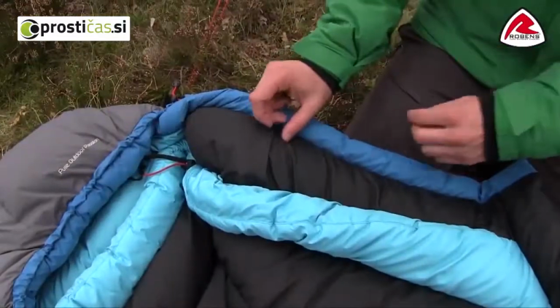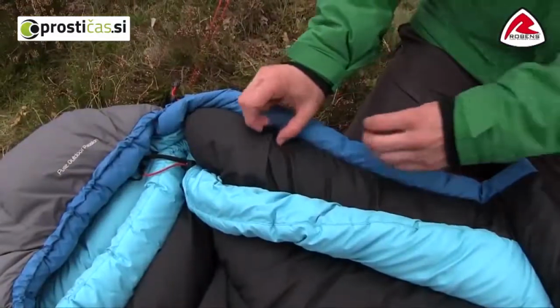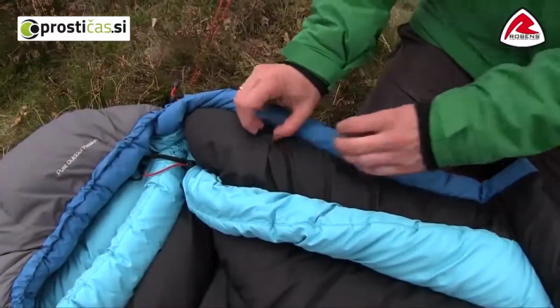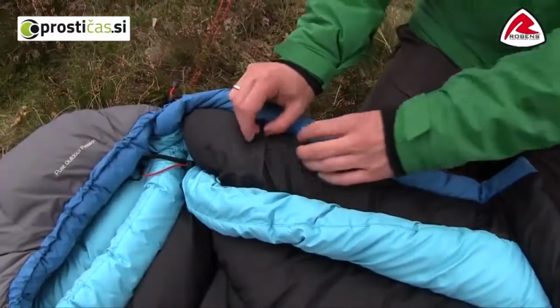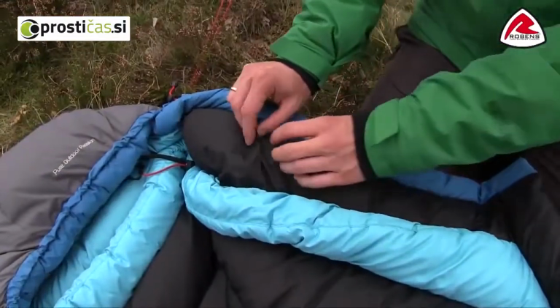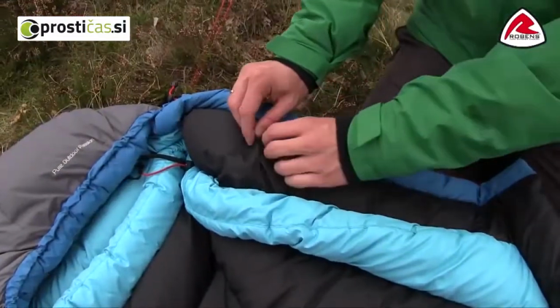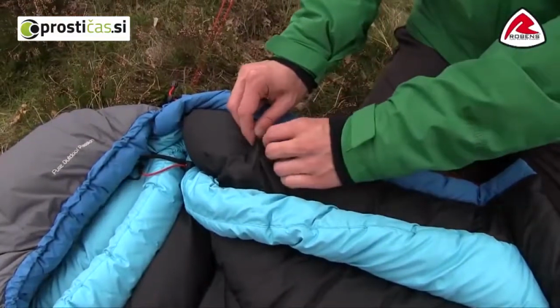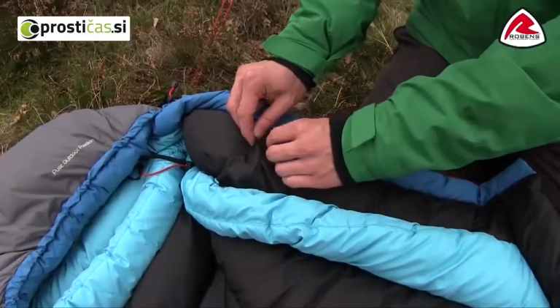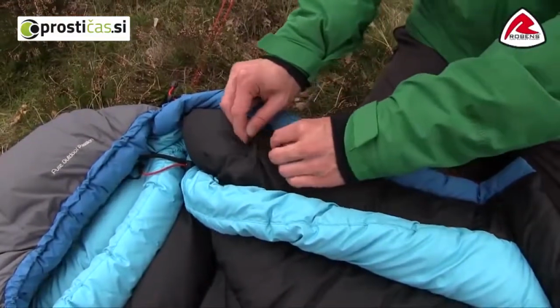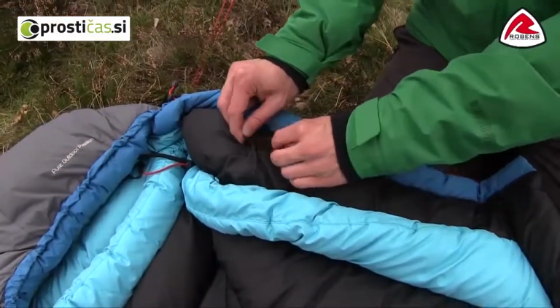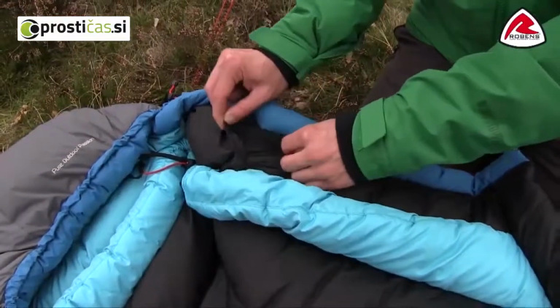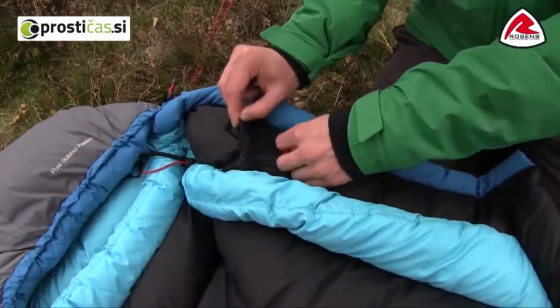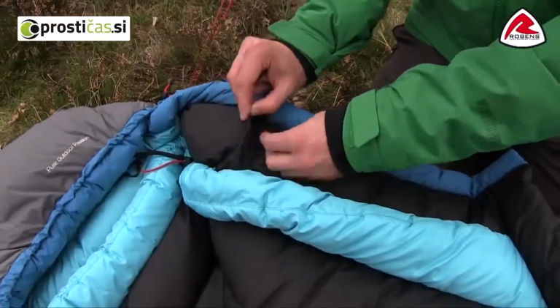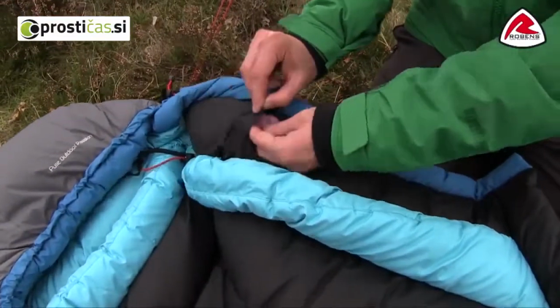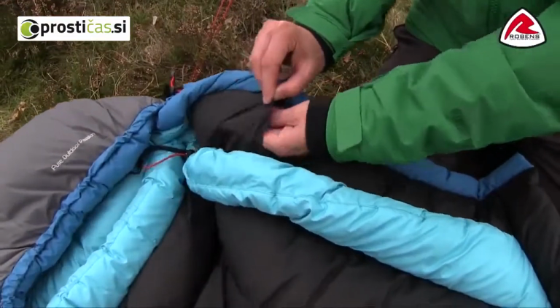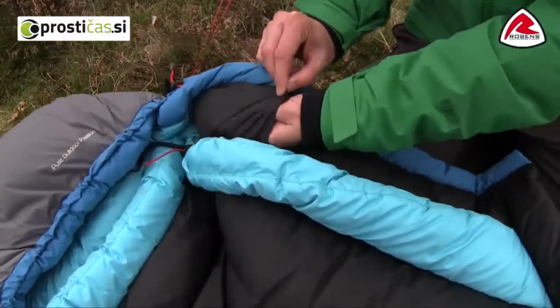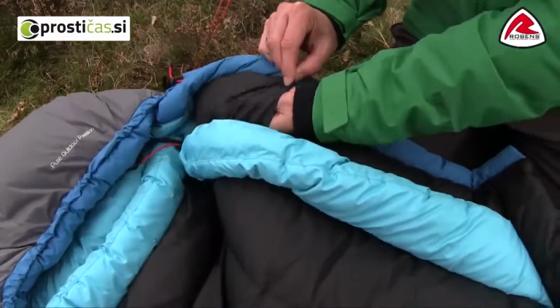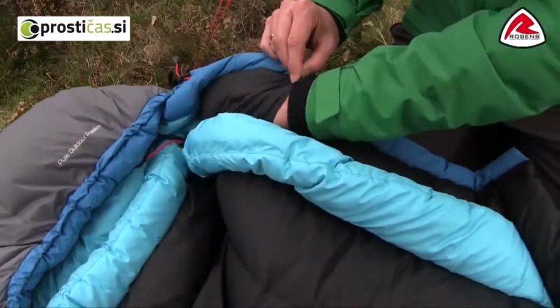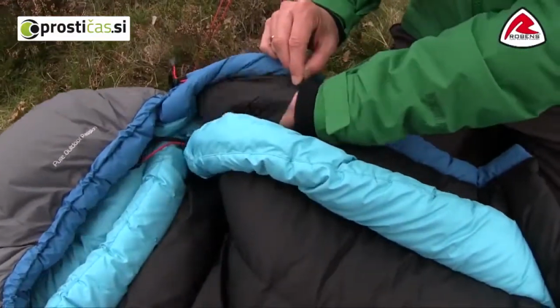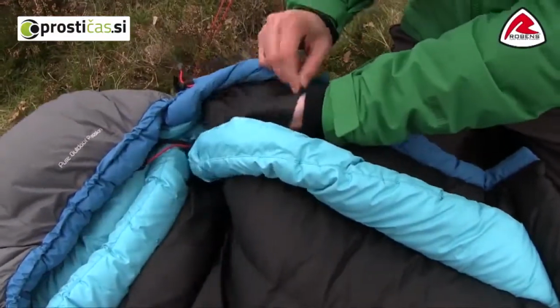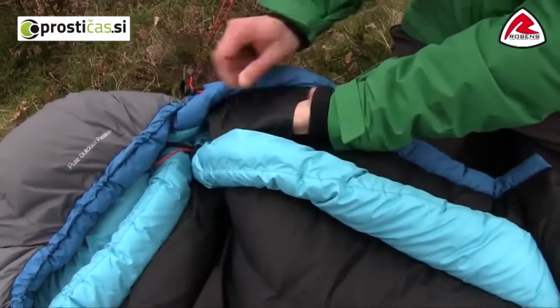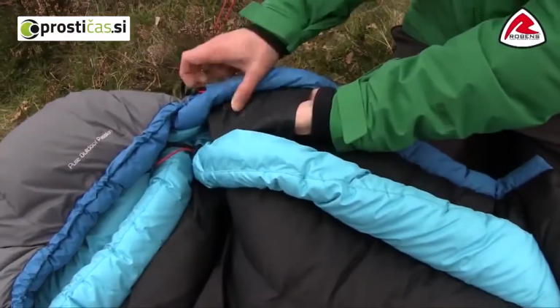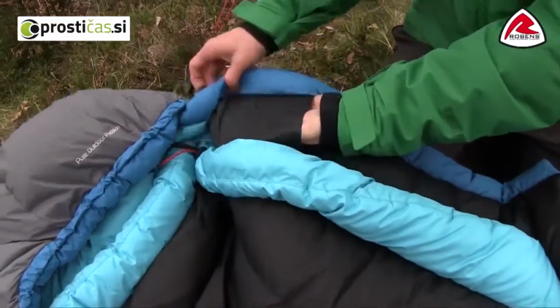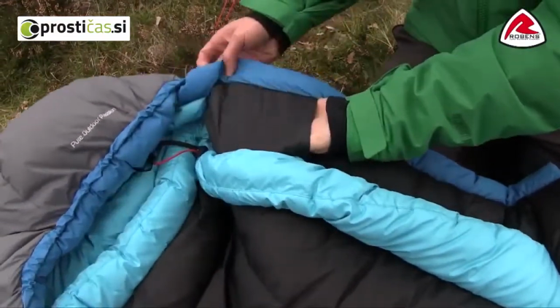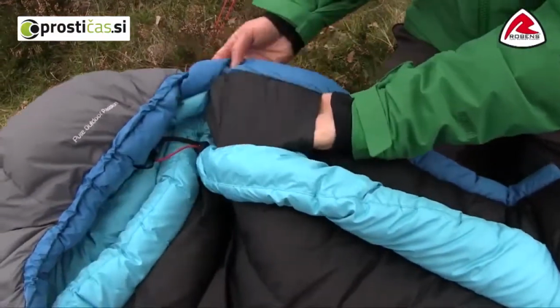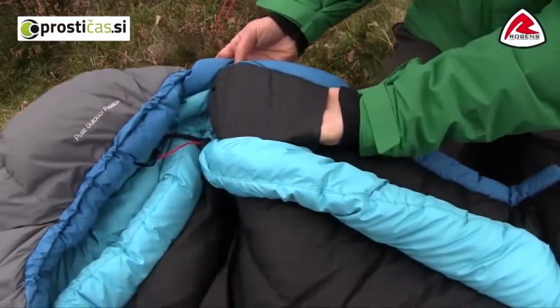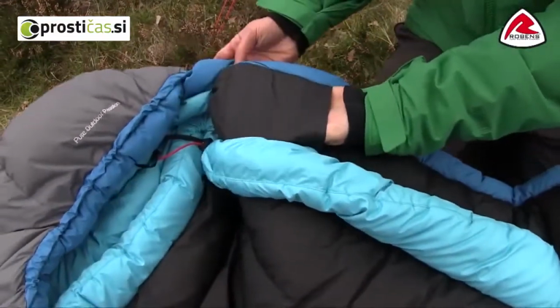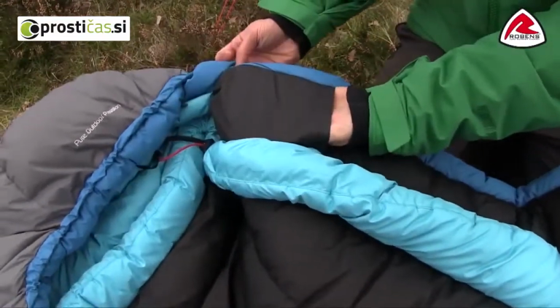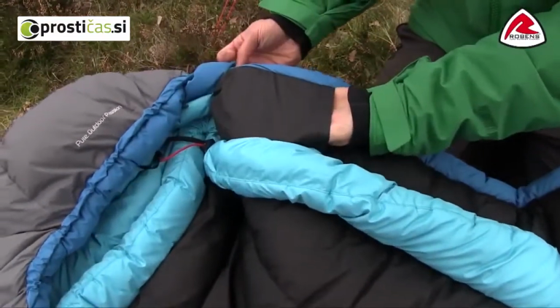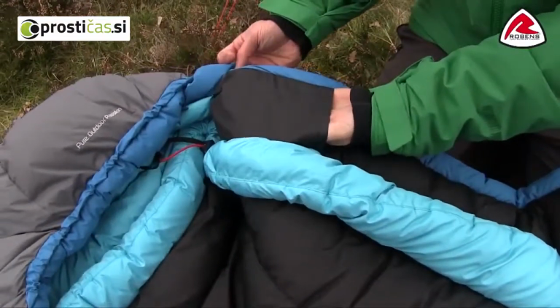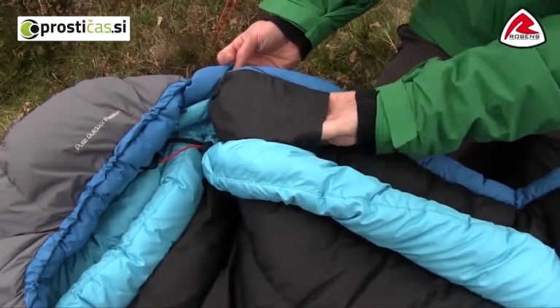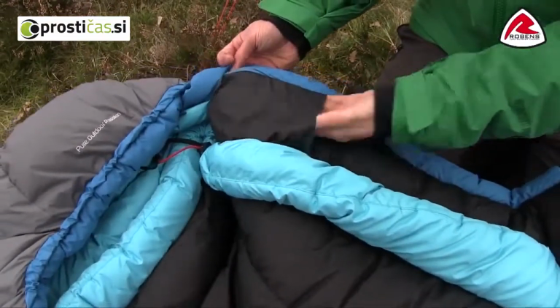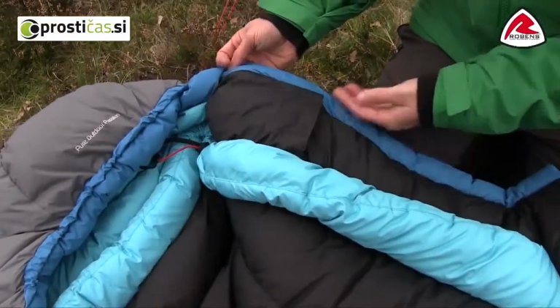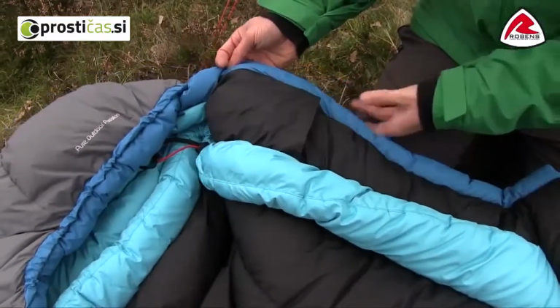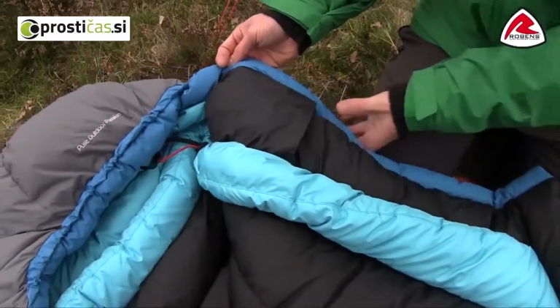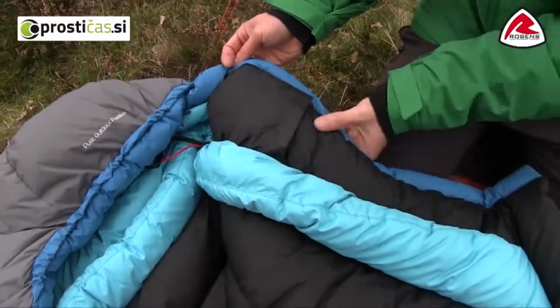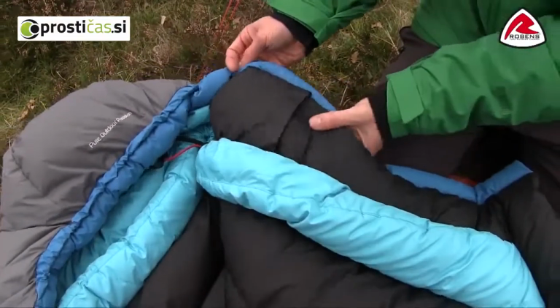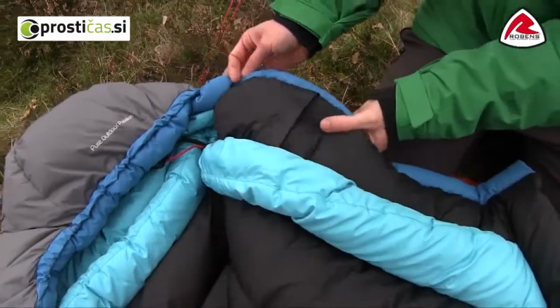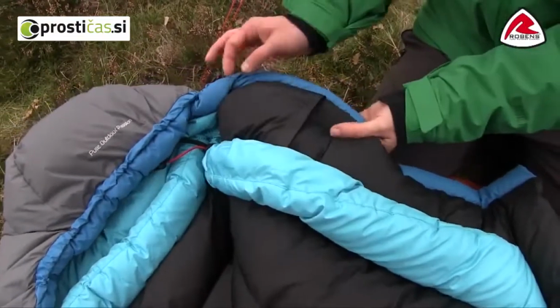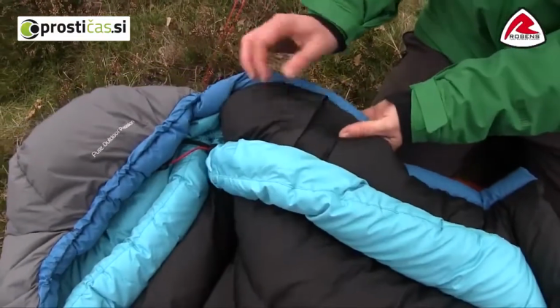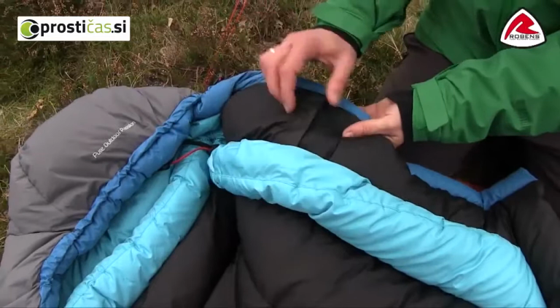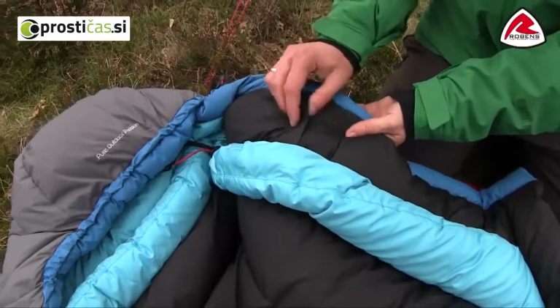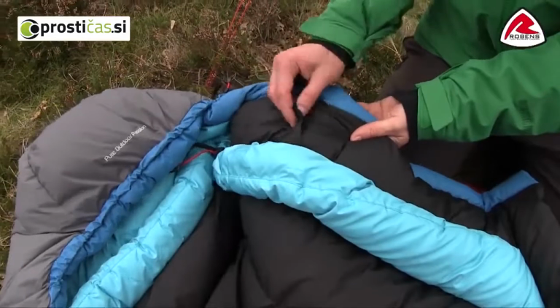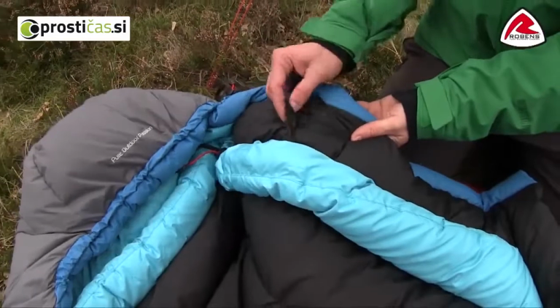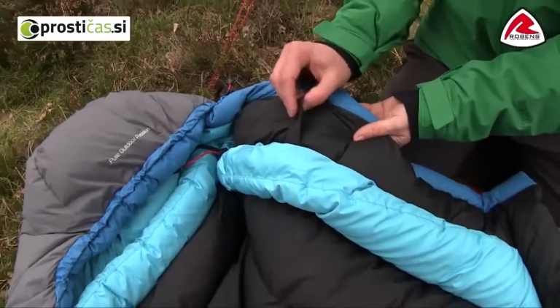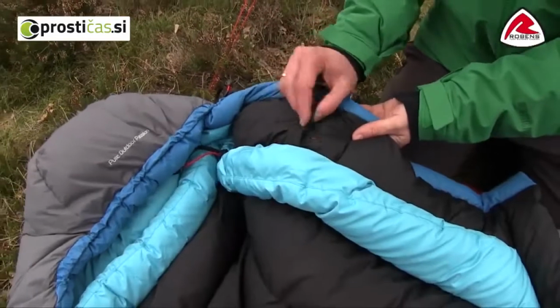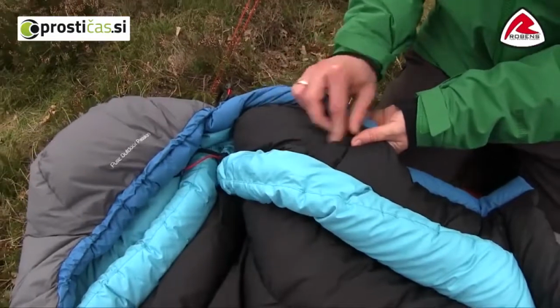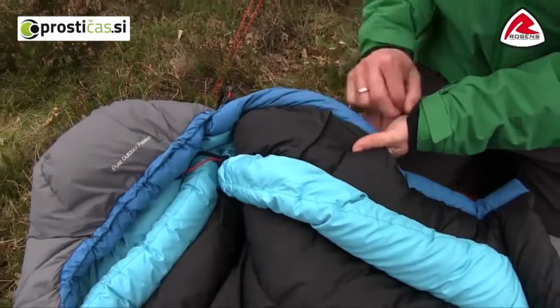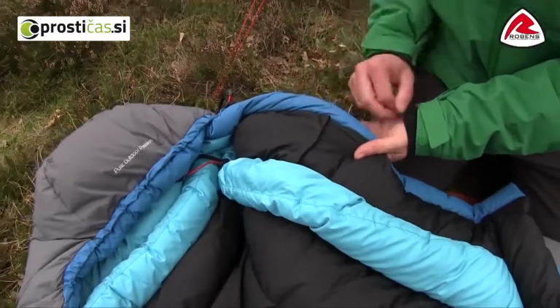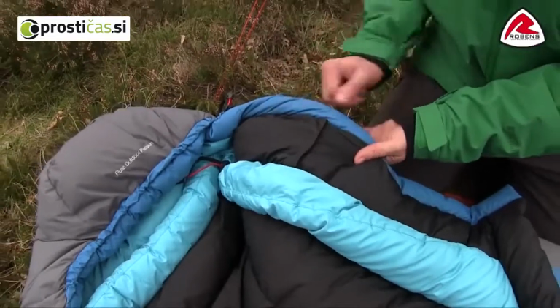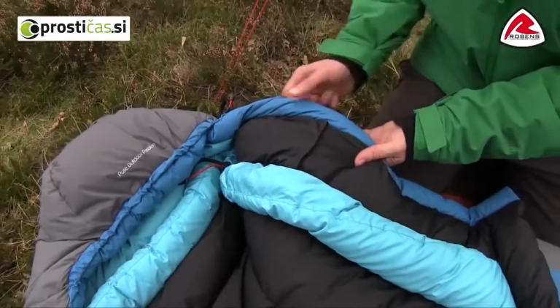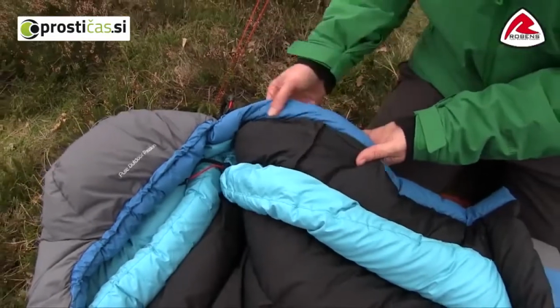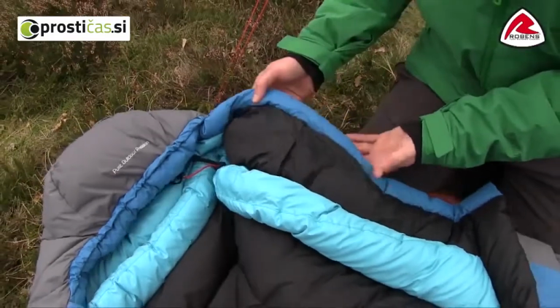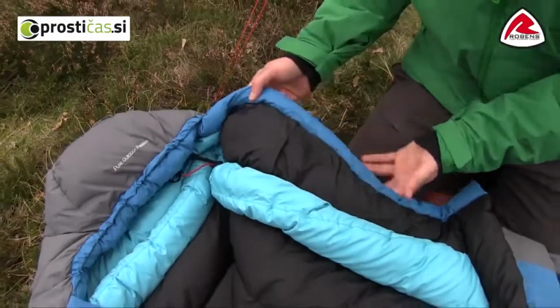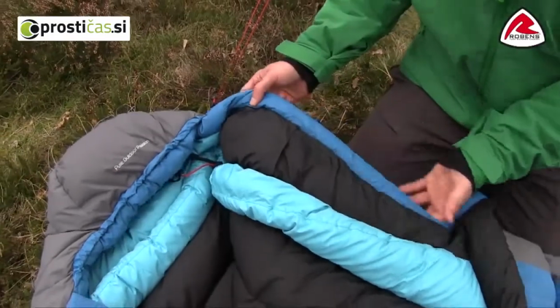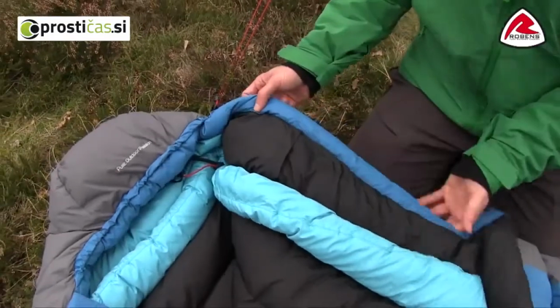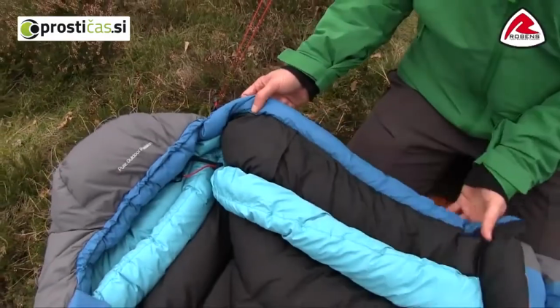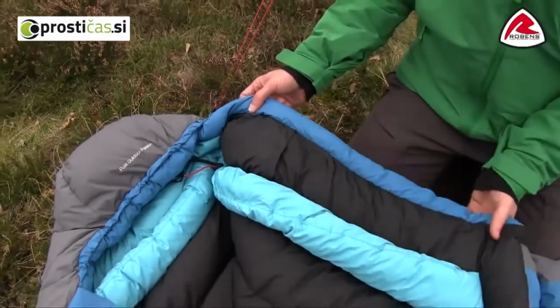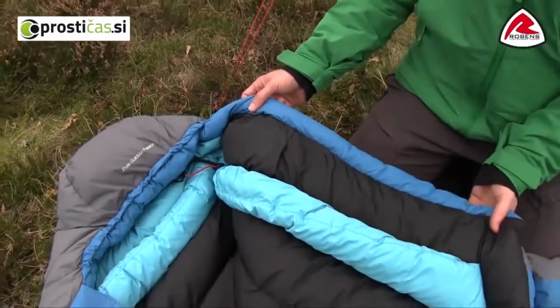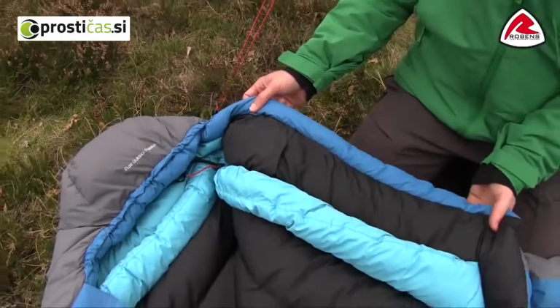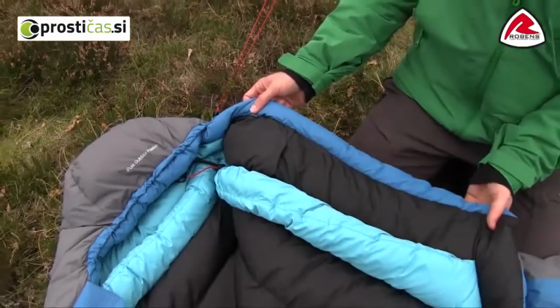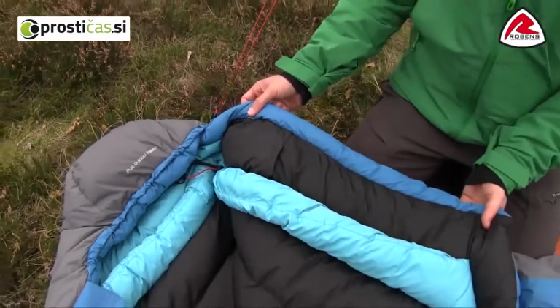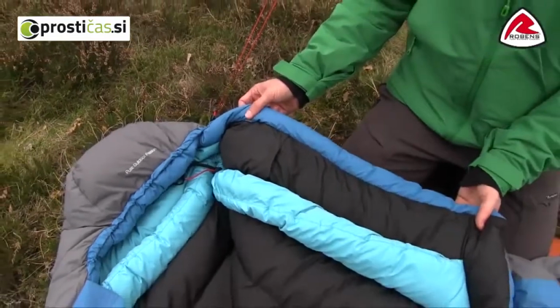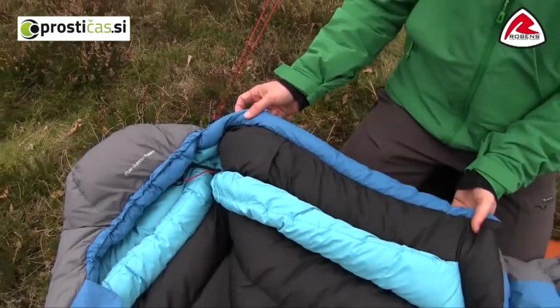We also have a little inside pocket for your night-time essentials like your mobile phone, your watch, or something similar.